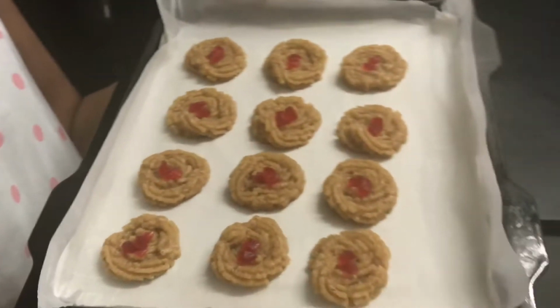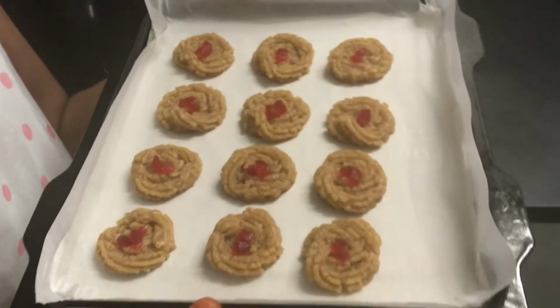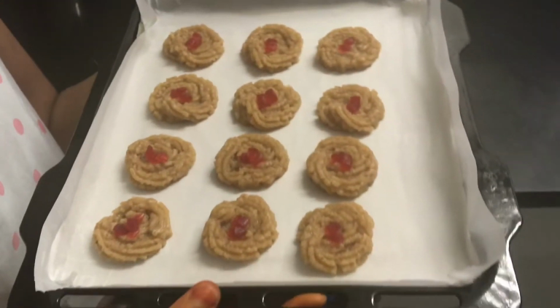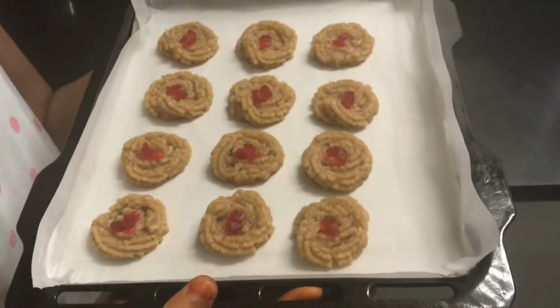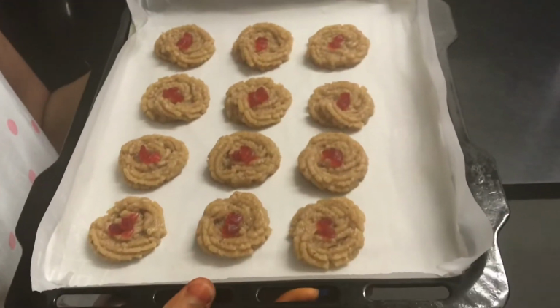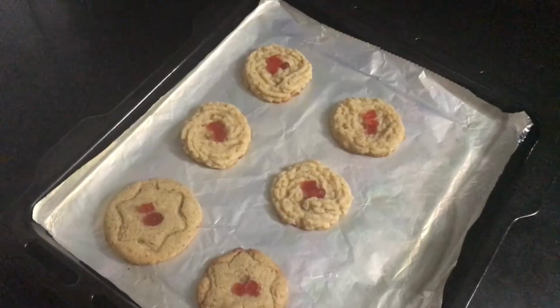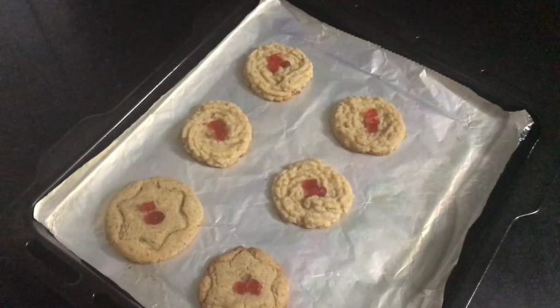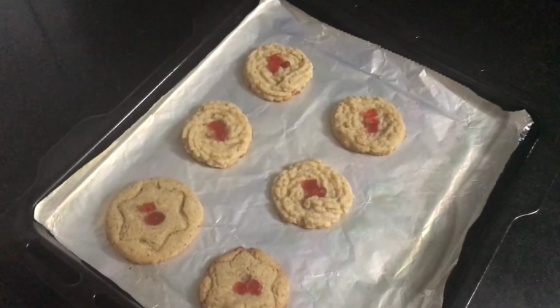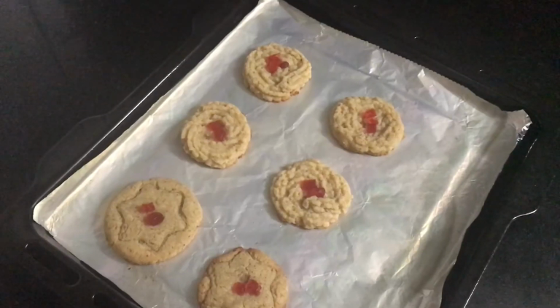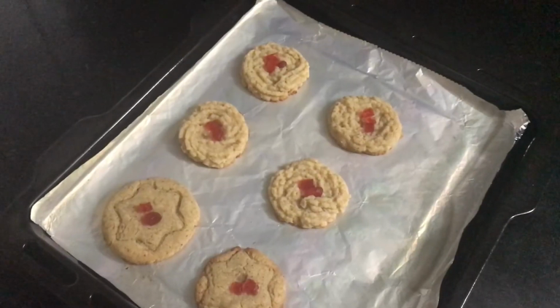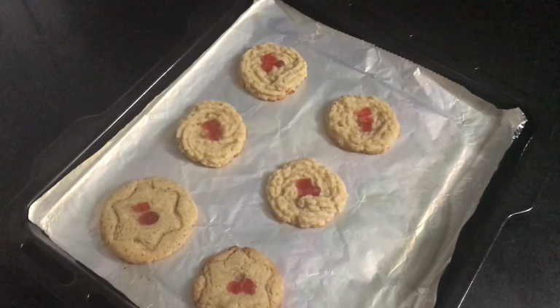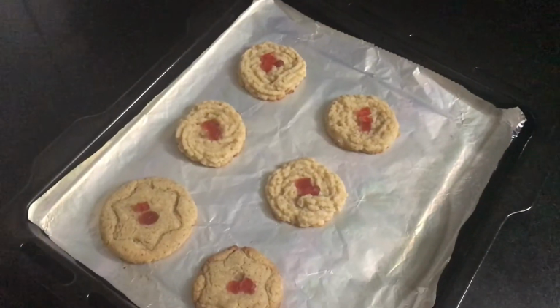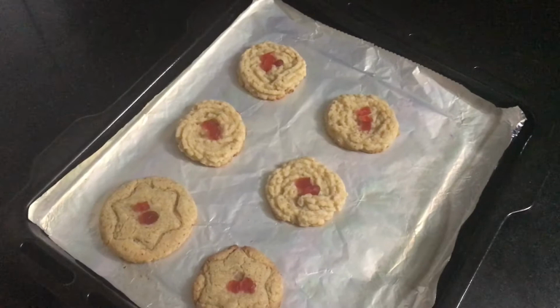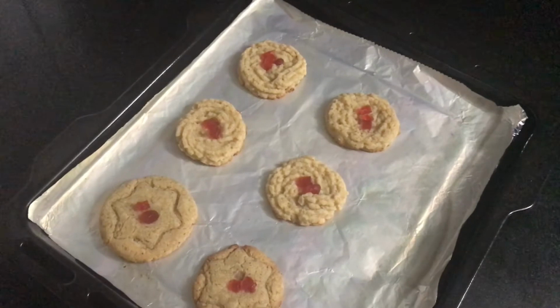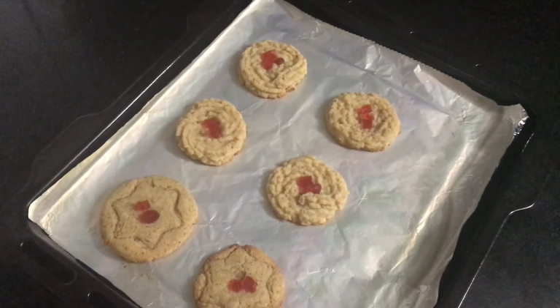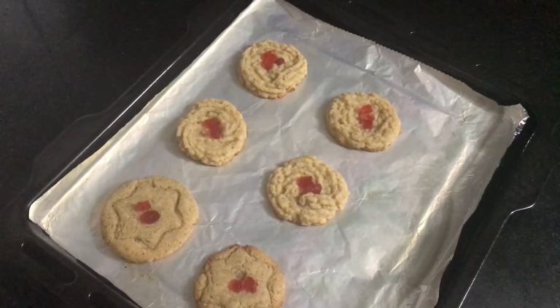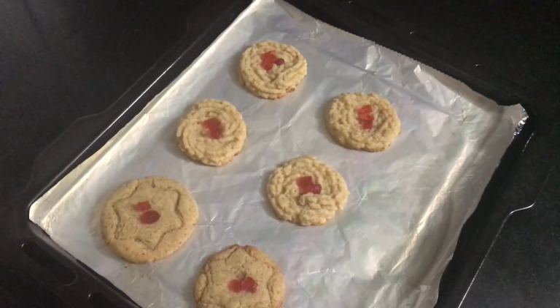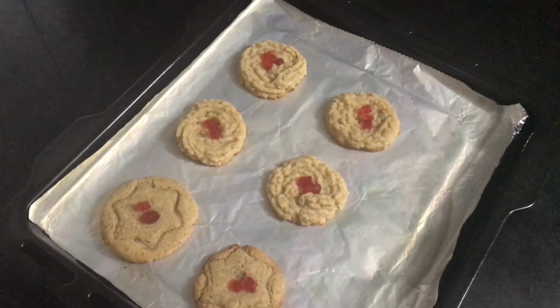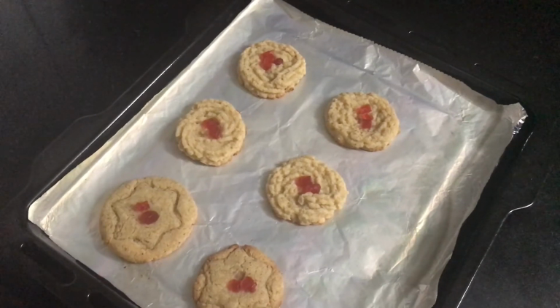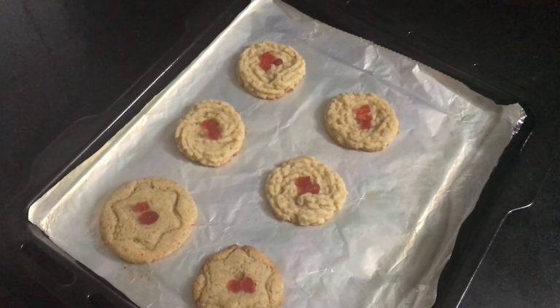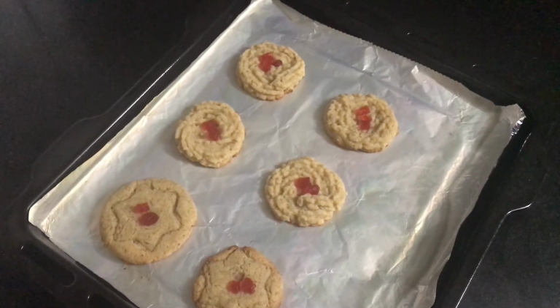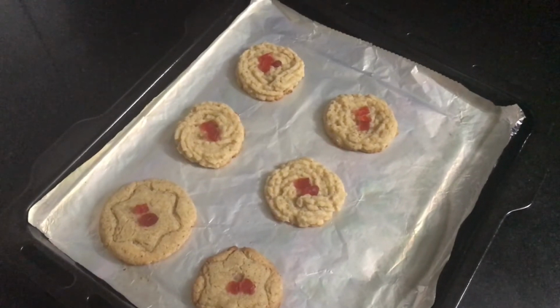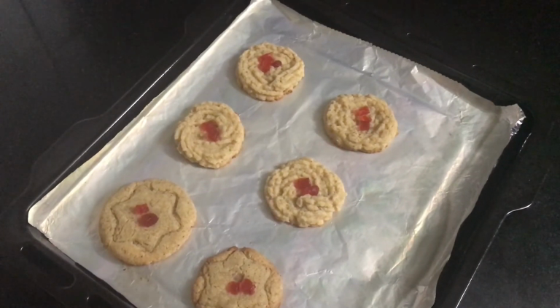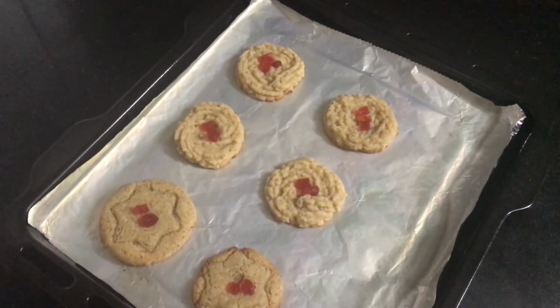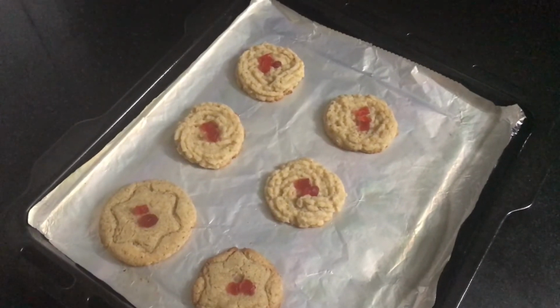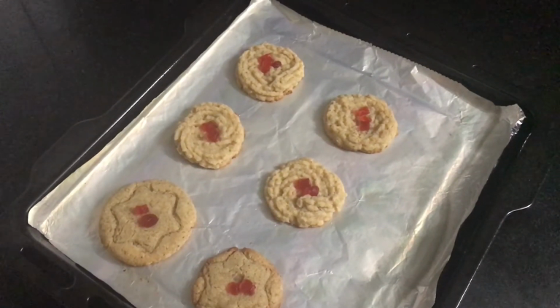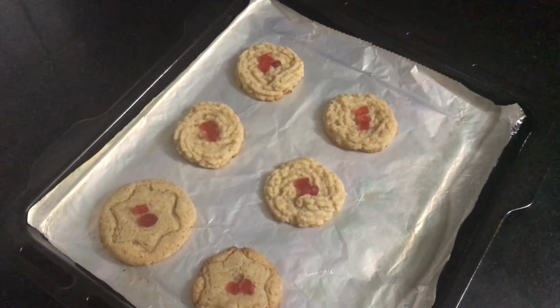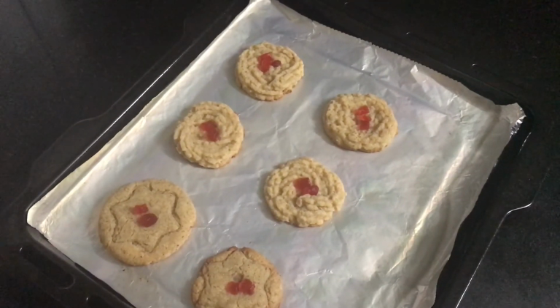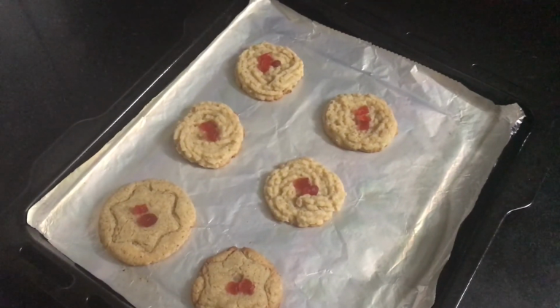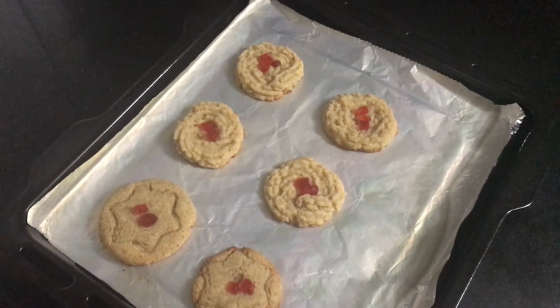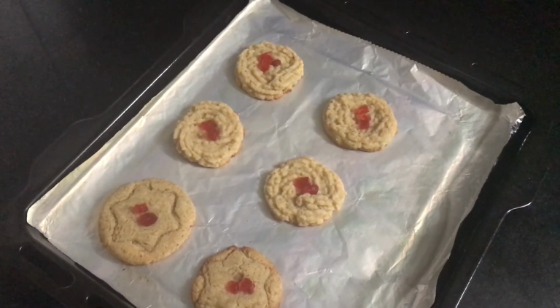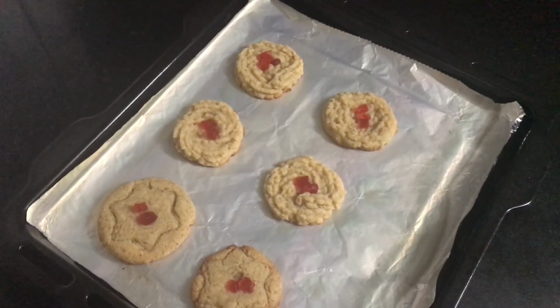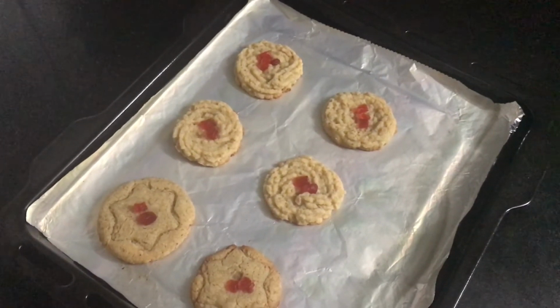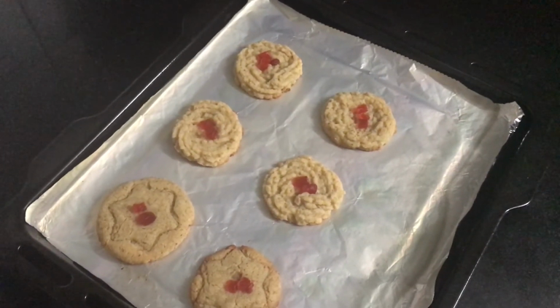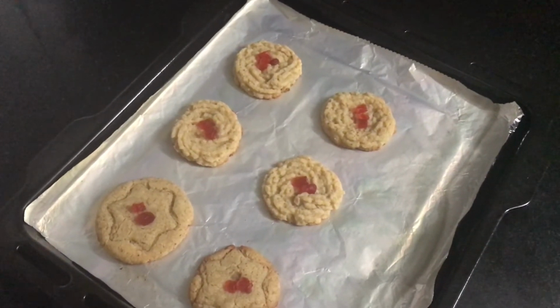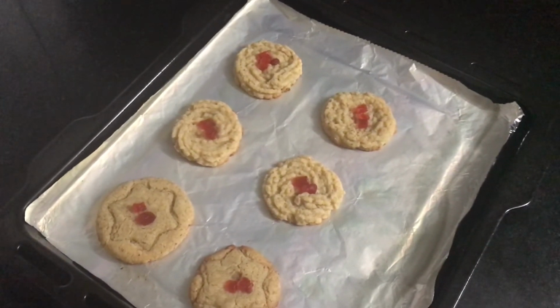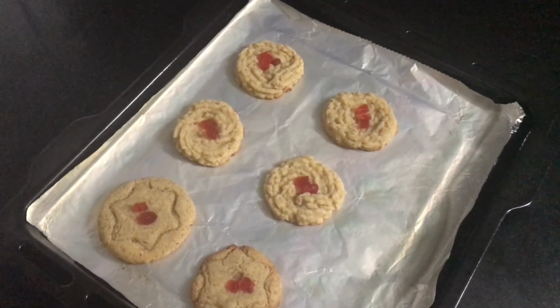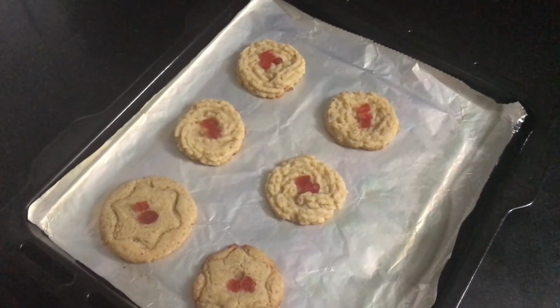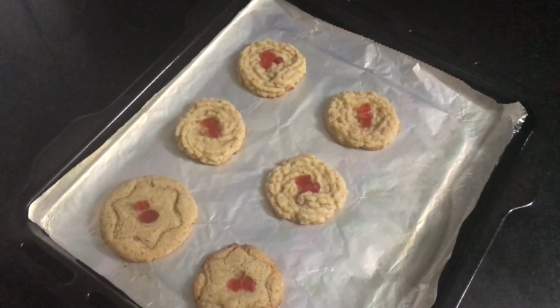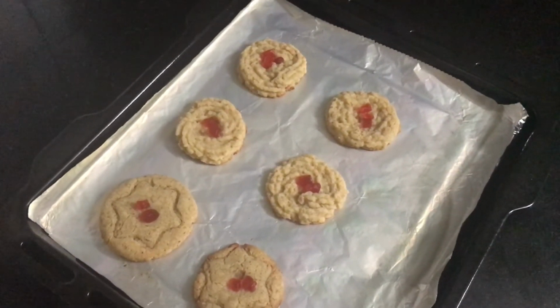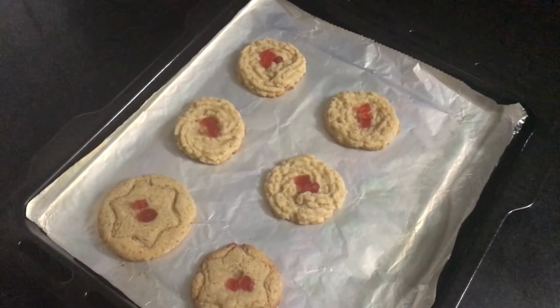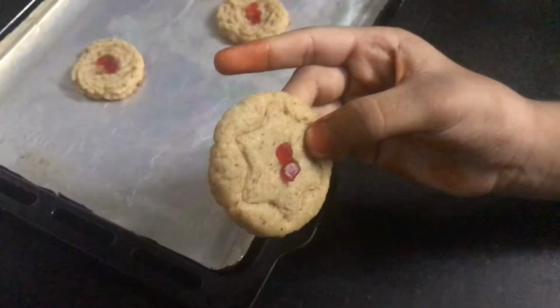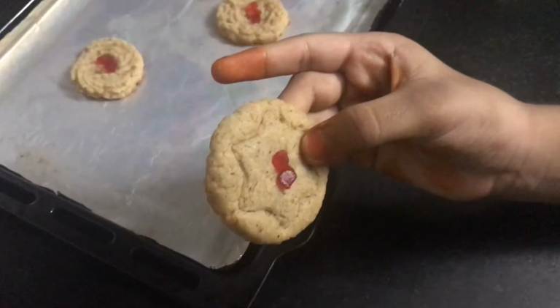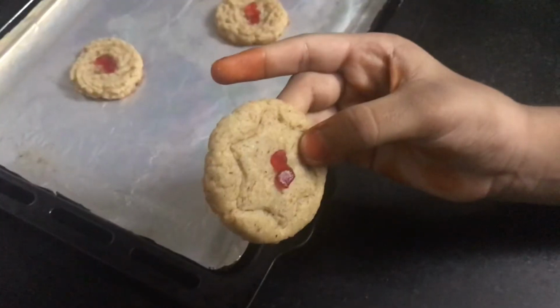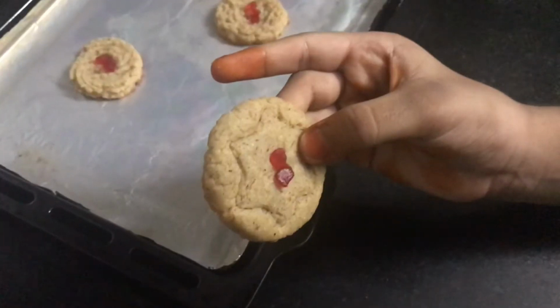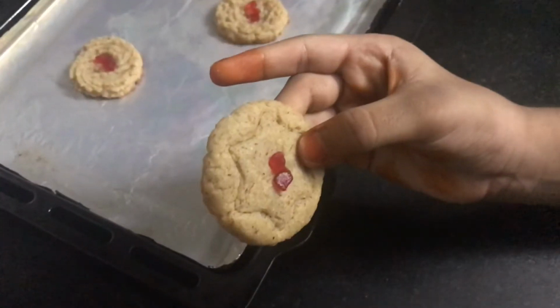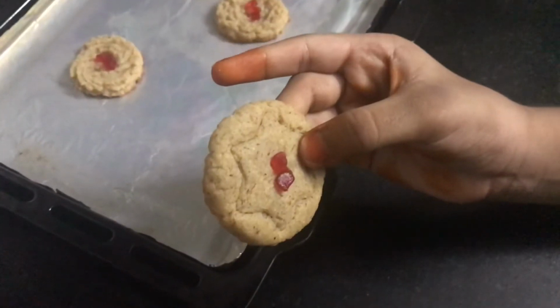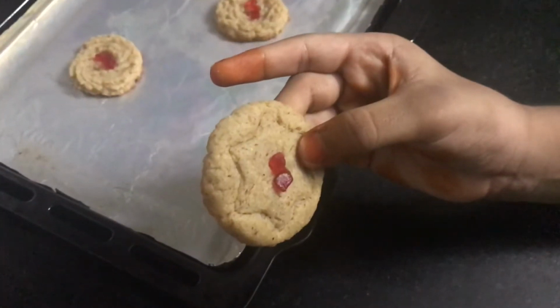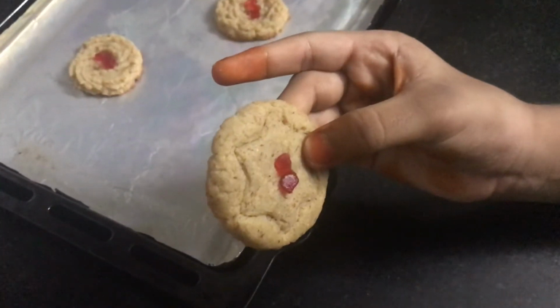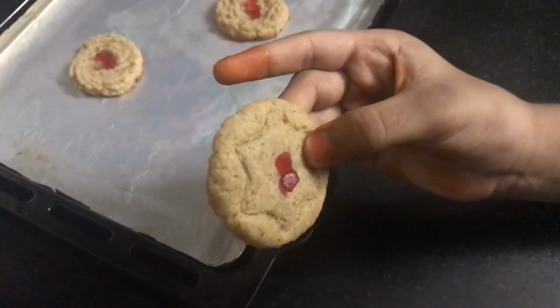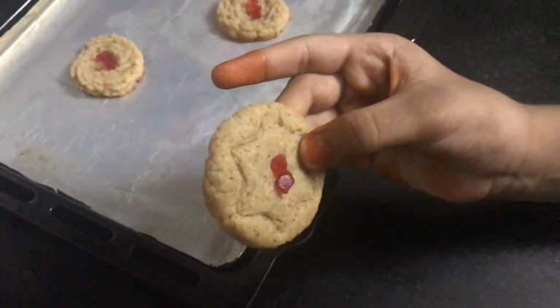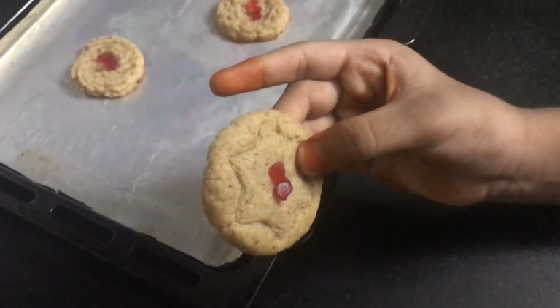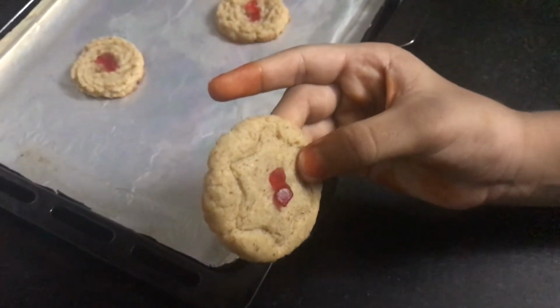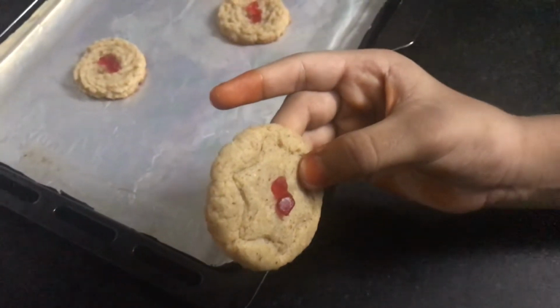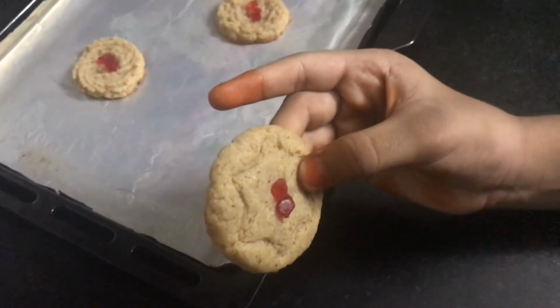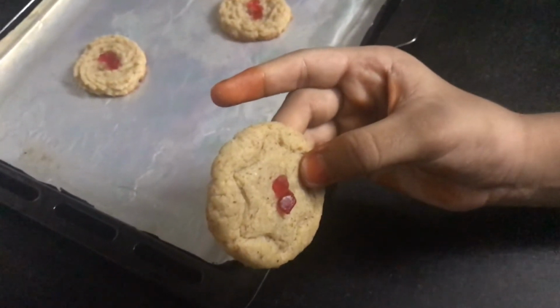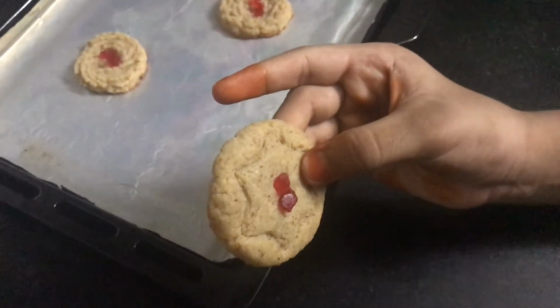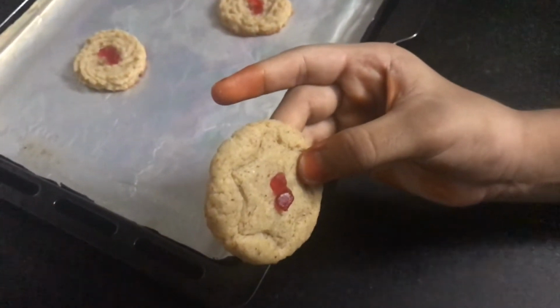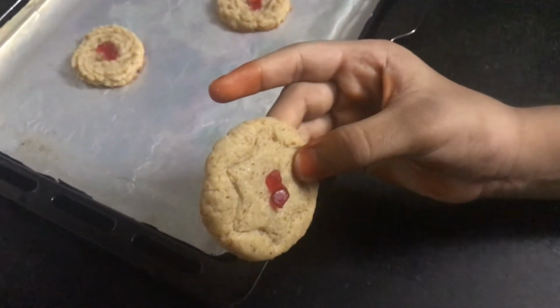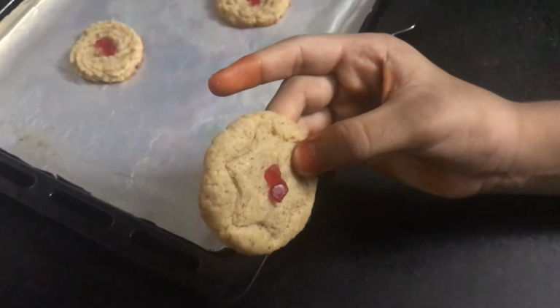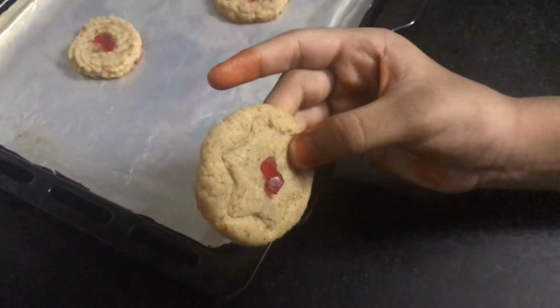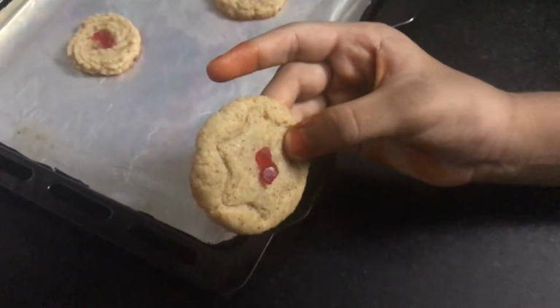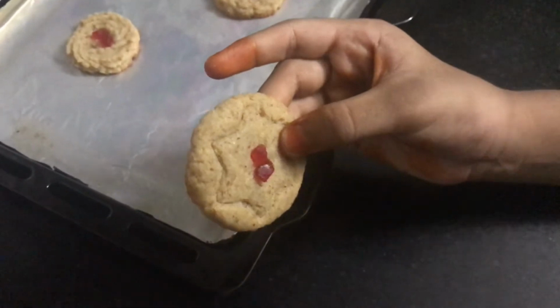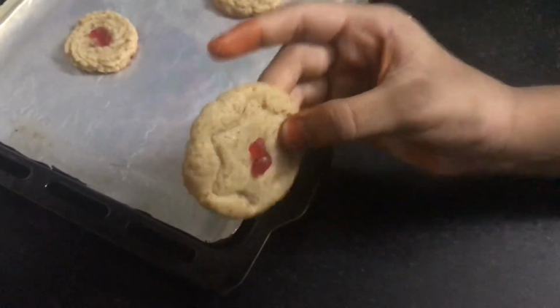Now they are nicely baked, let them completely cool down. It has evenly baked on both sides.